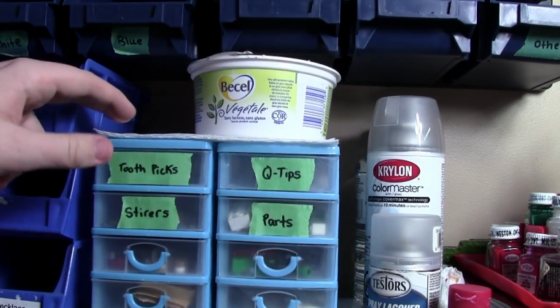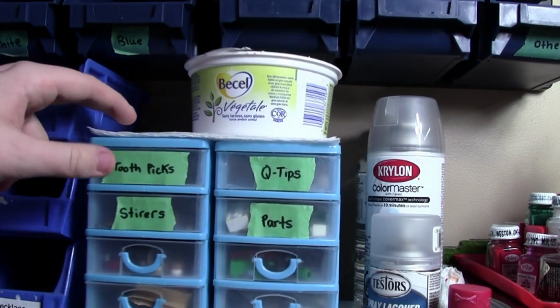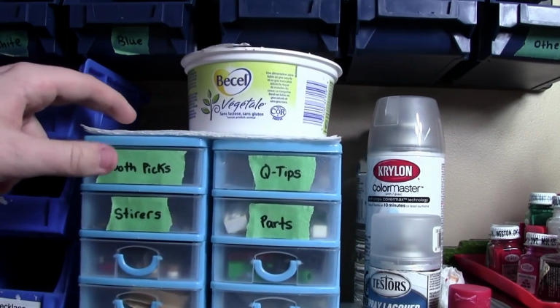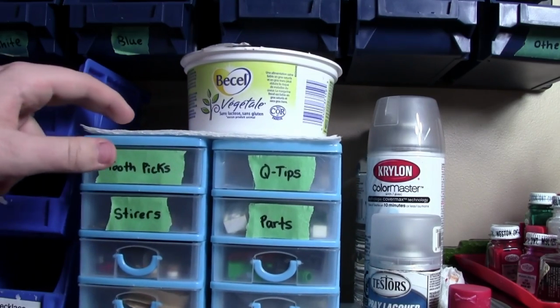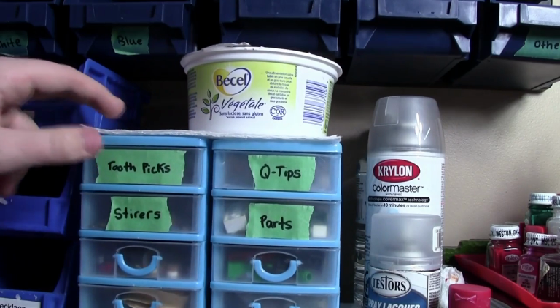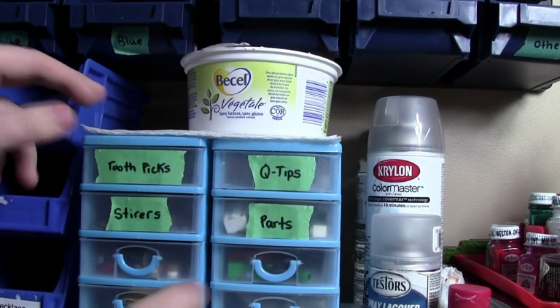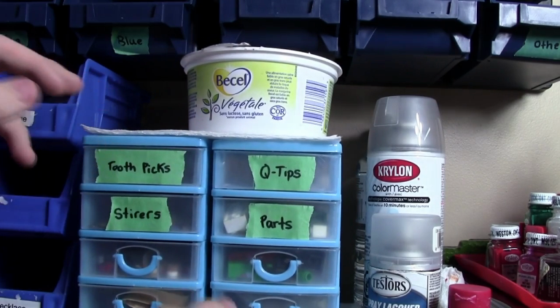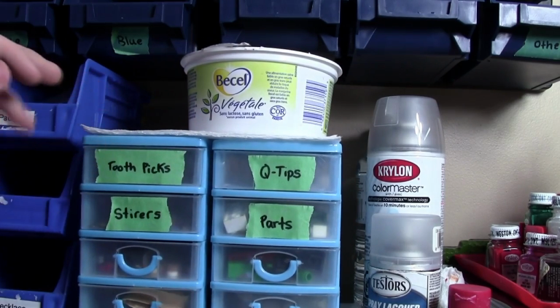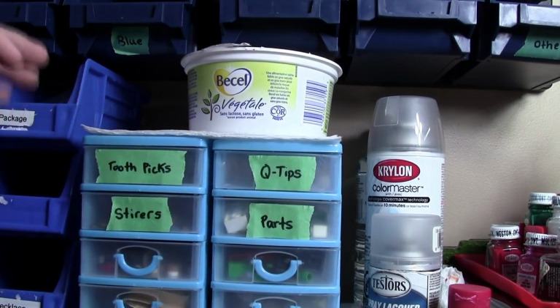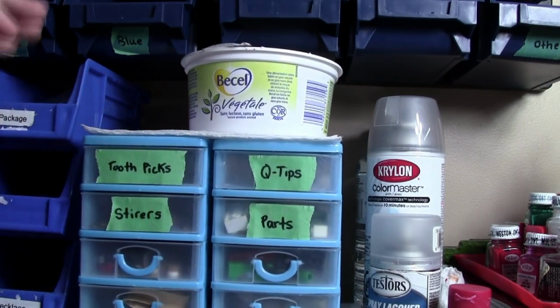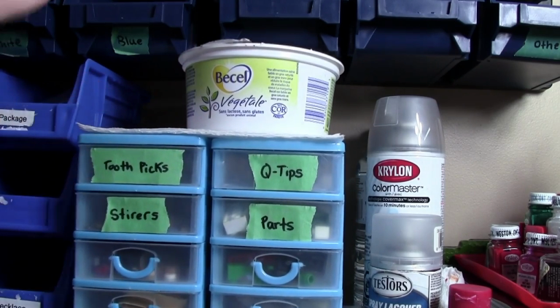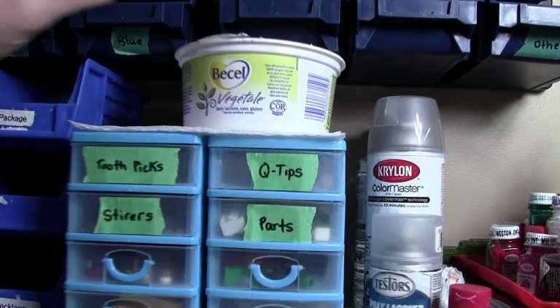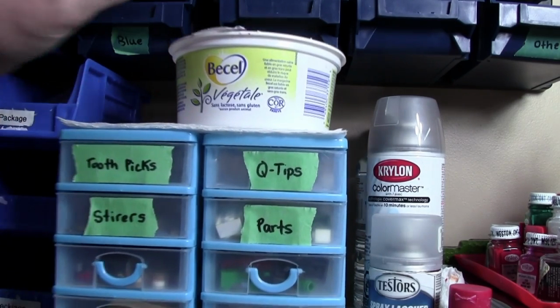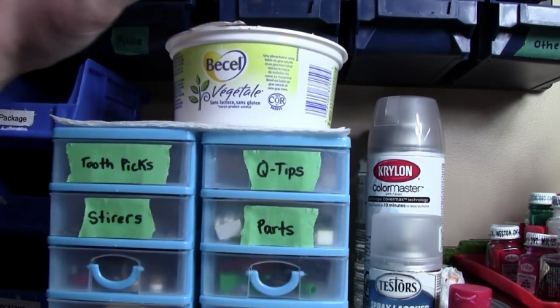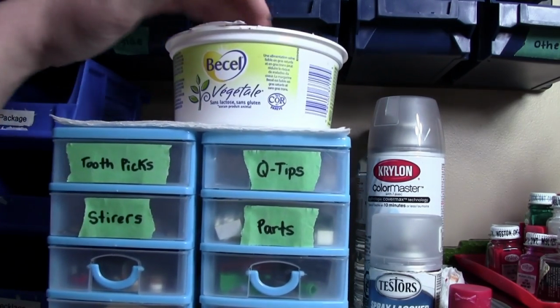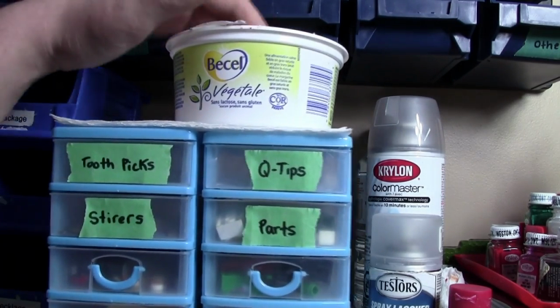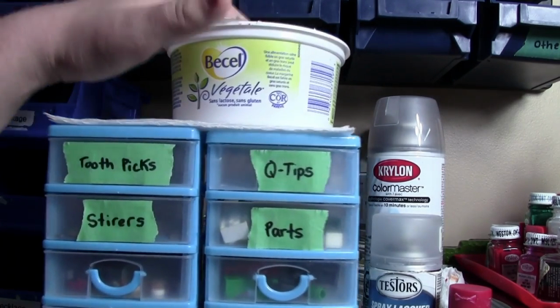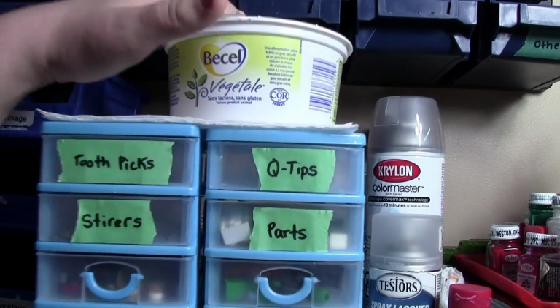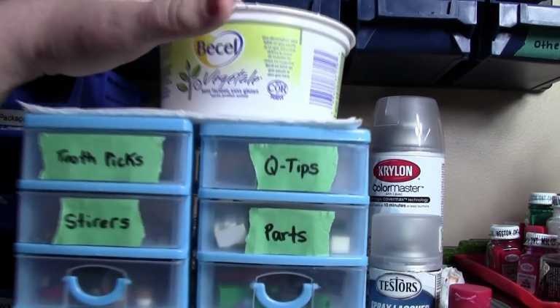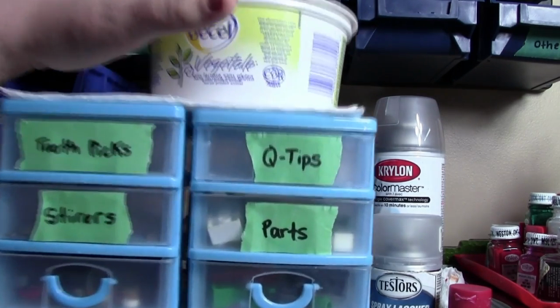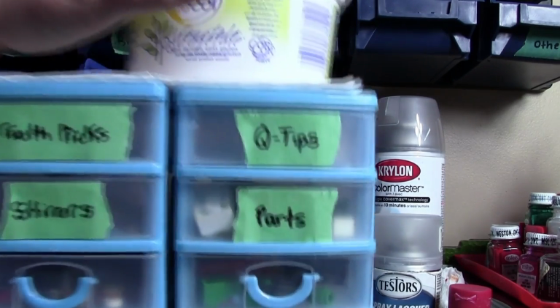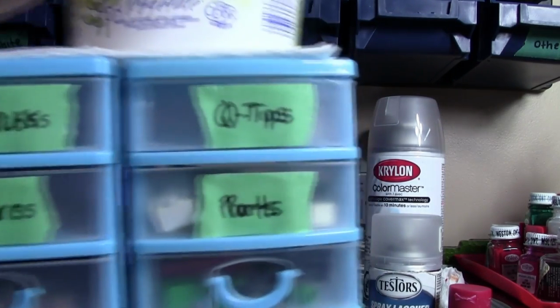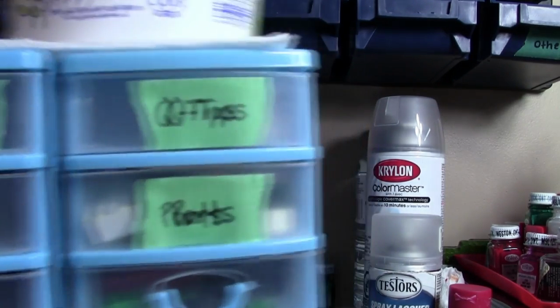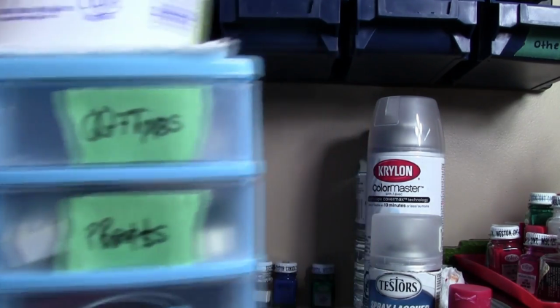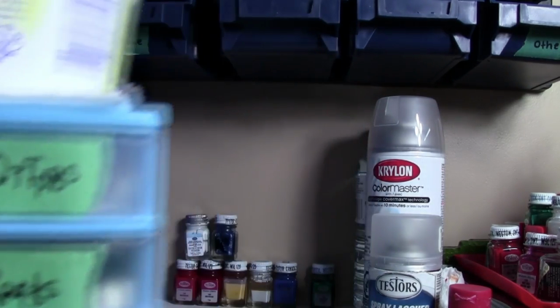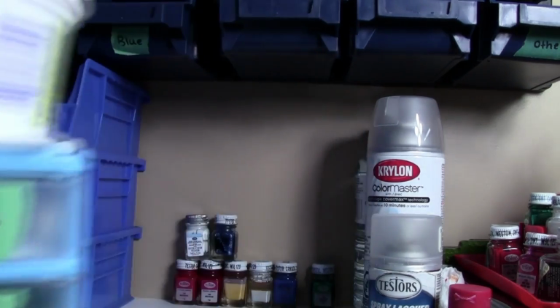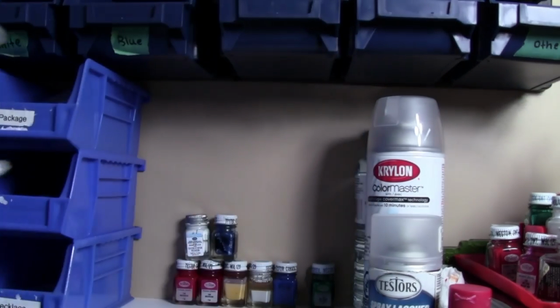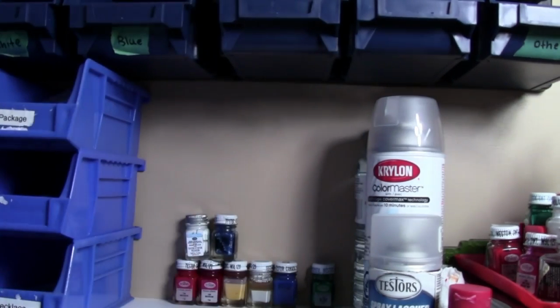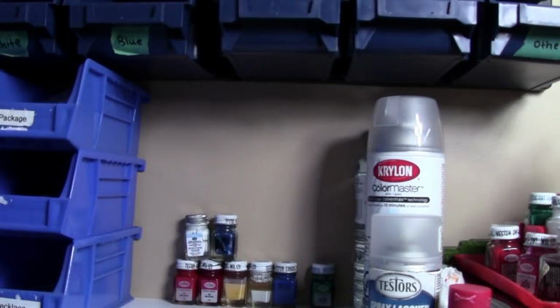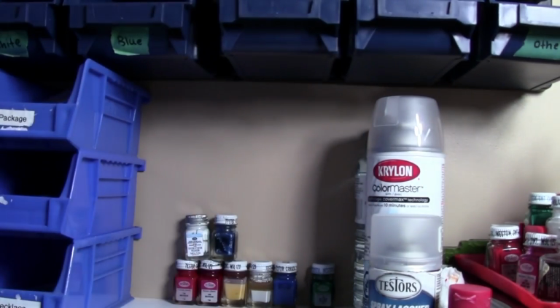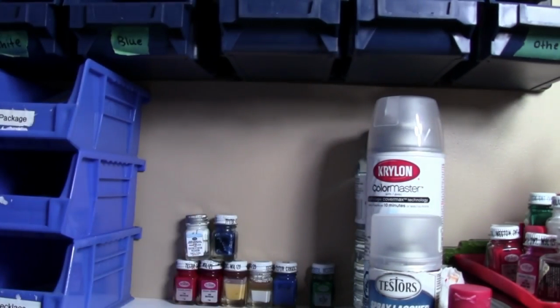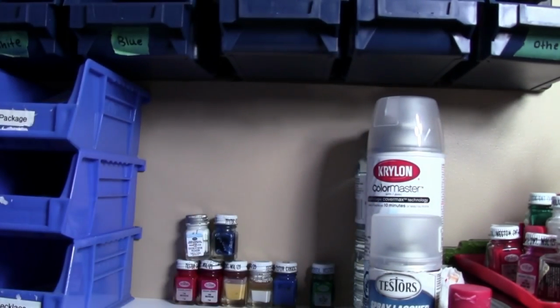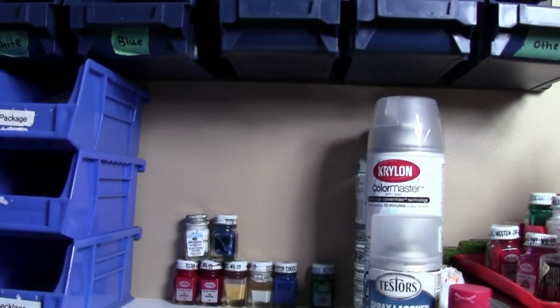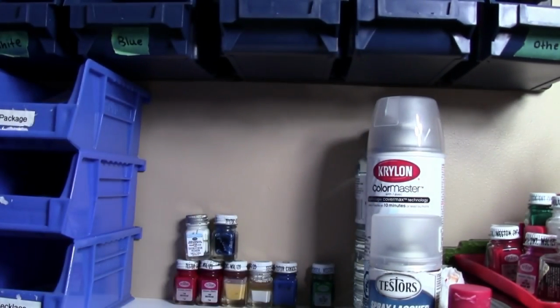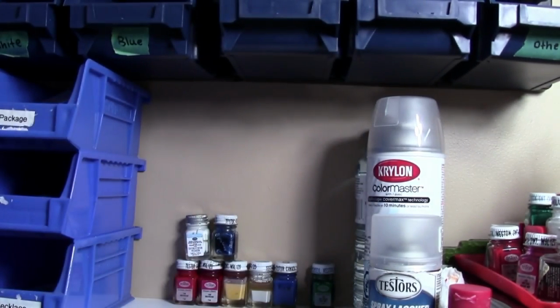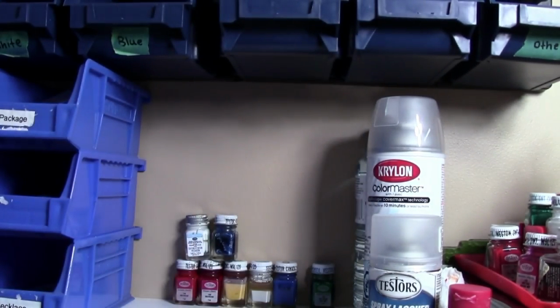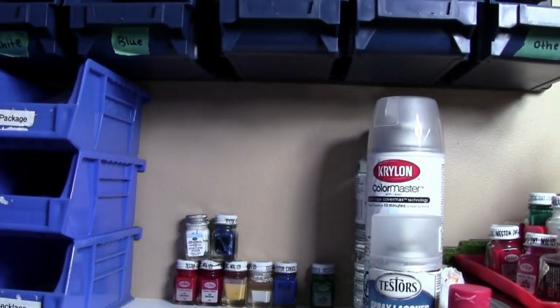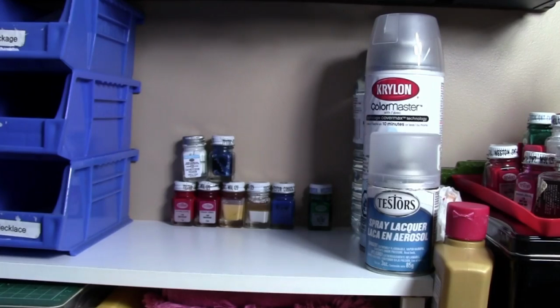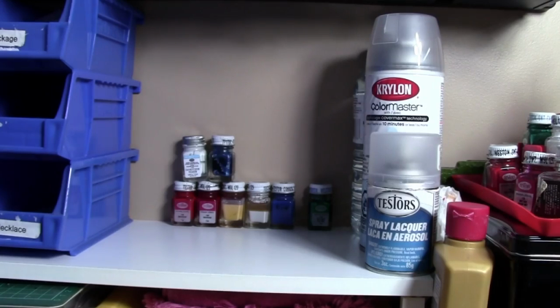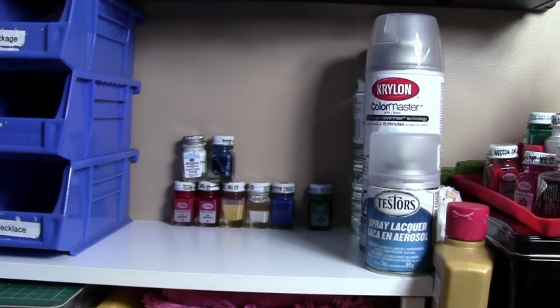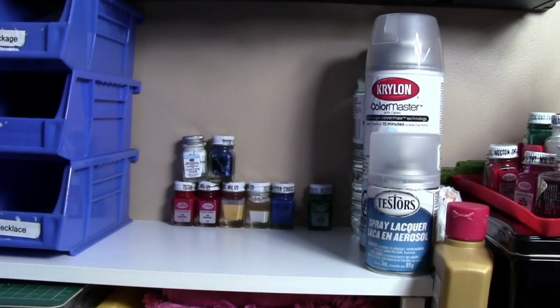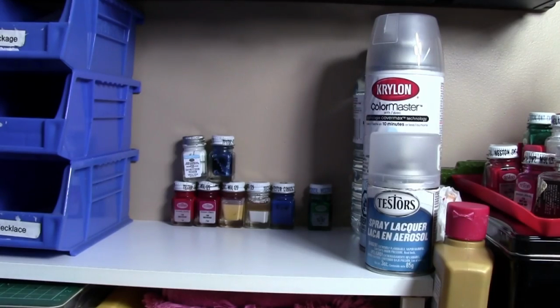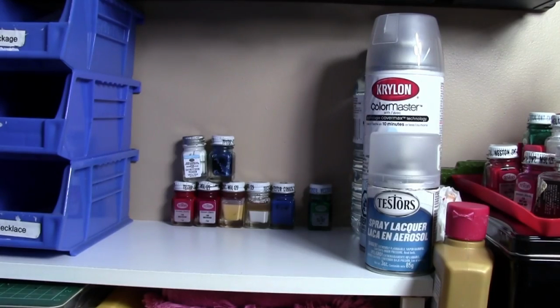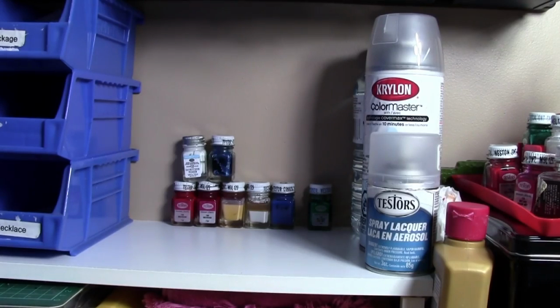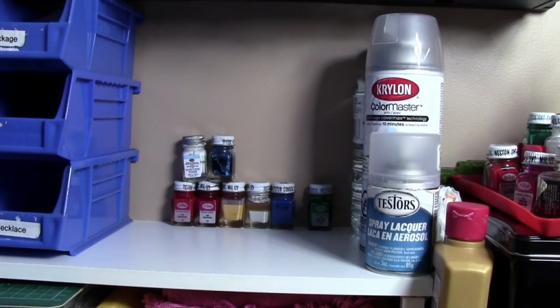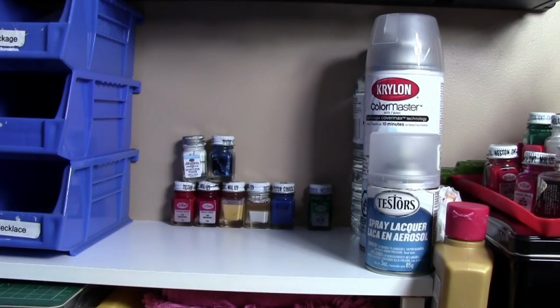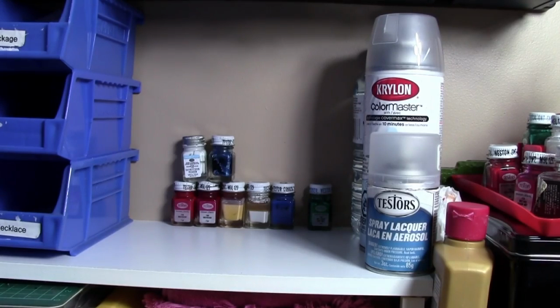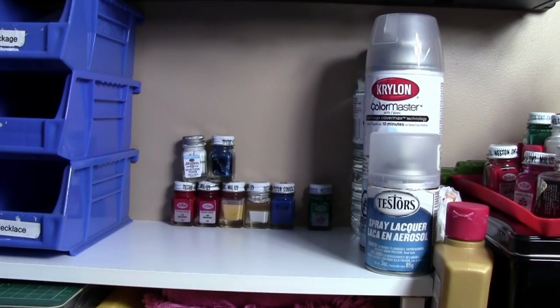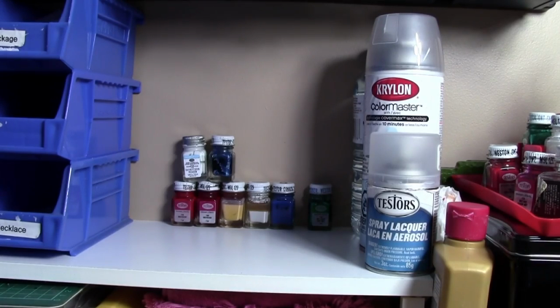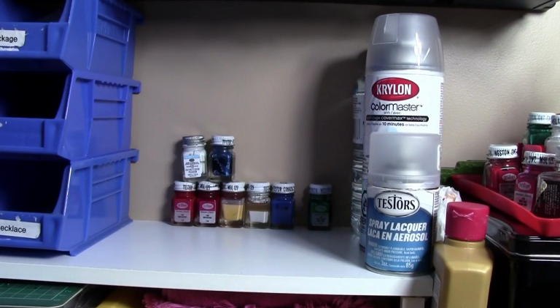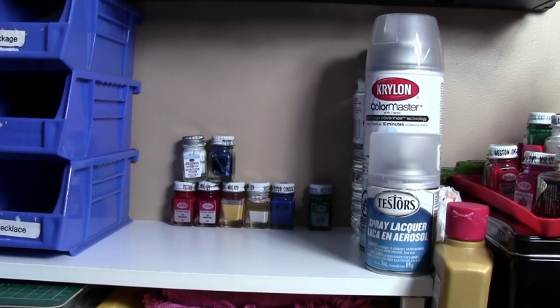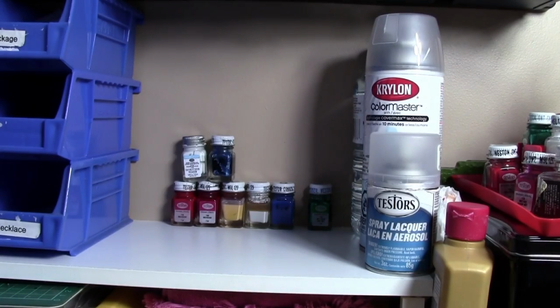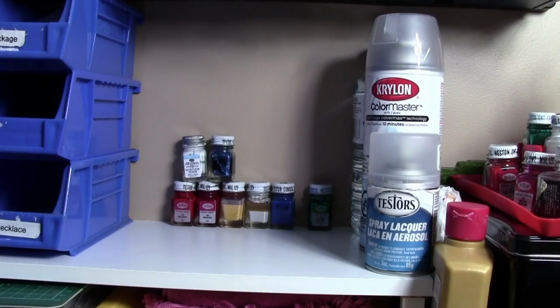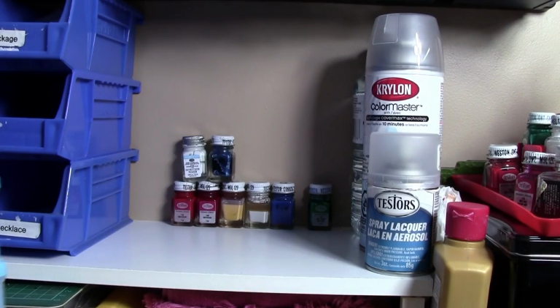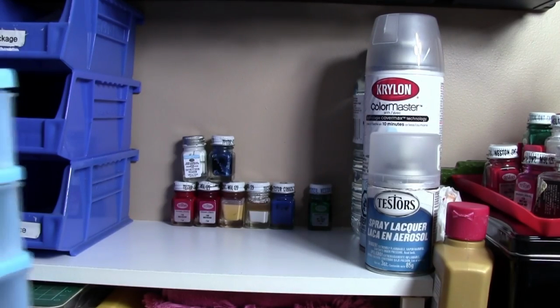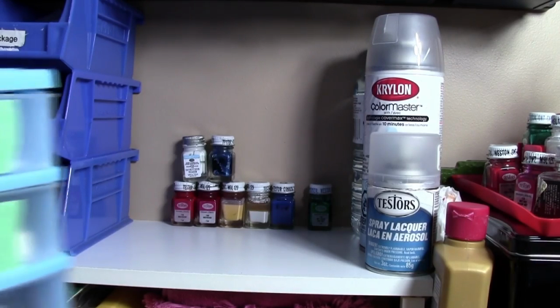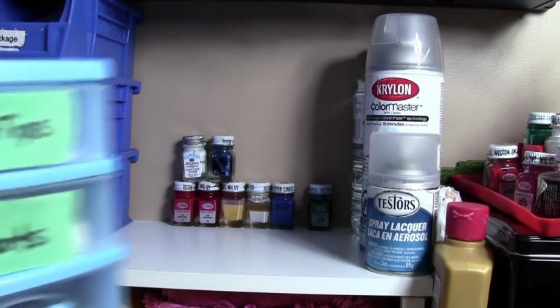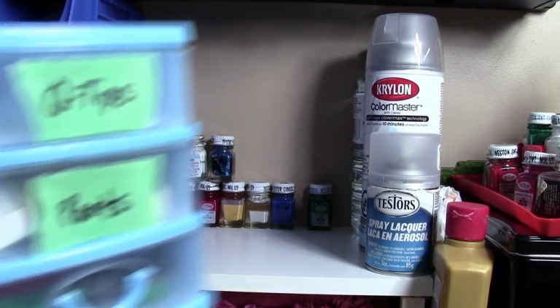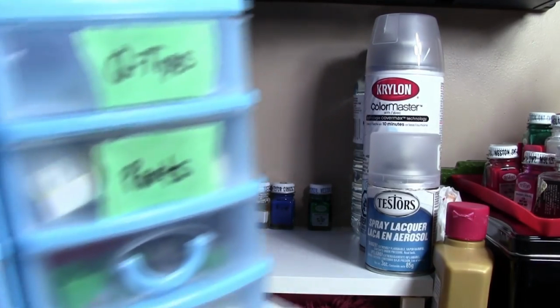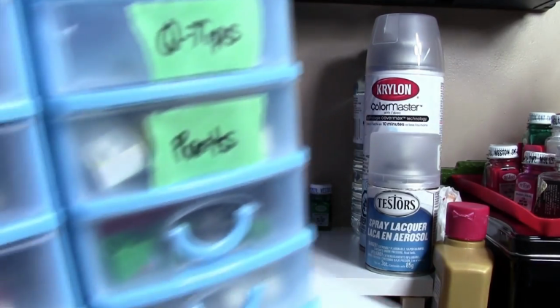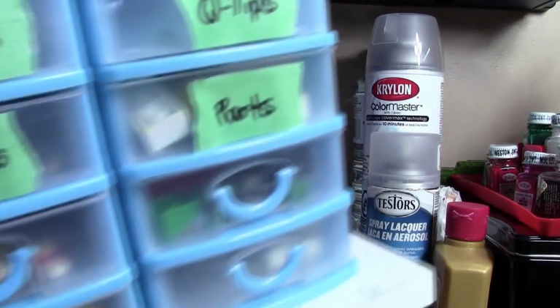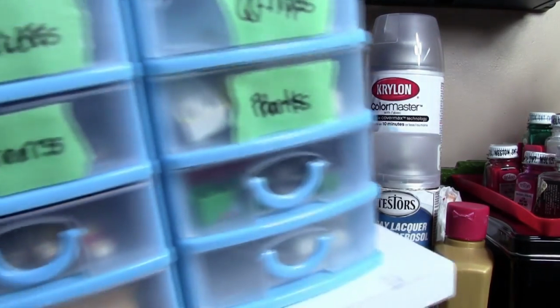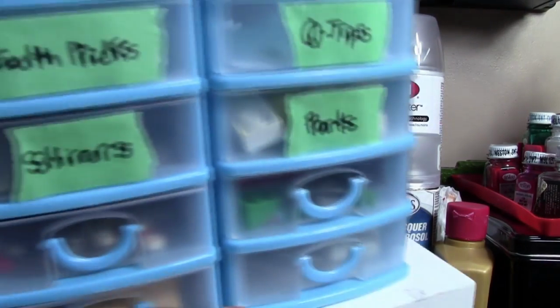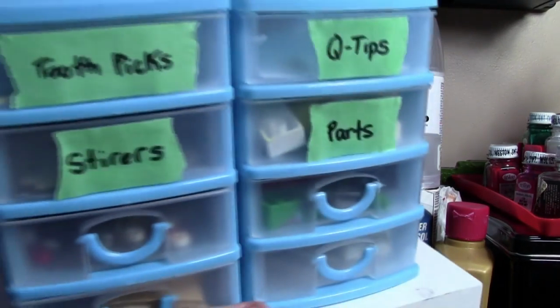Behind the counter, as I mentioned, I do have some extra tester paint kits. Some of these paints are no good, or they're just duplicate colors.